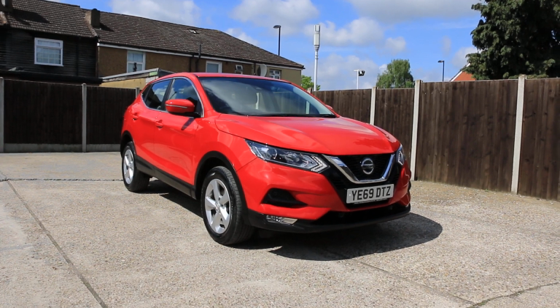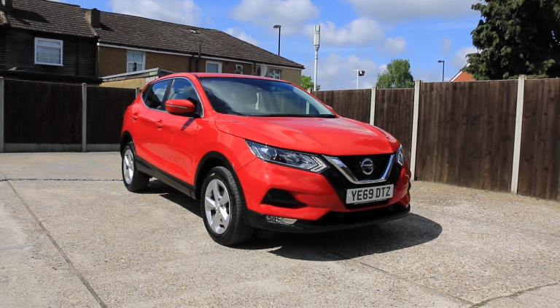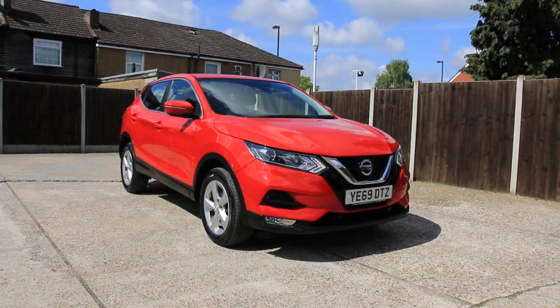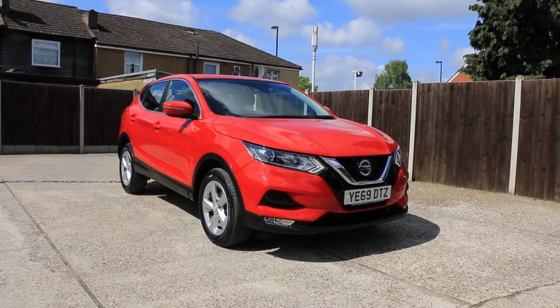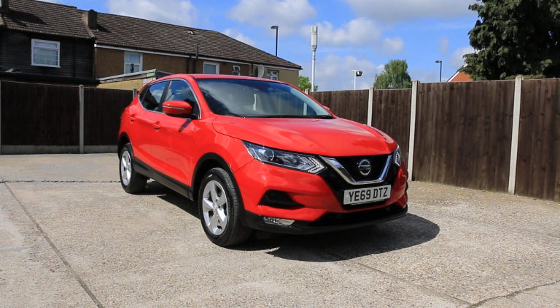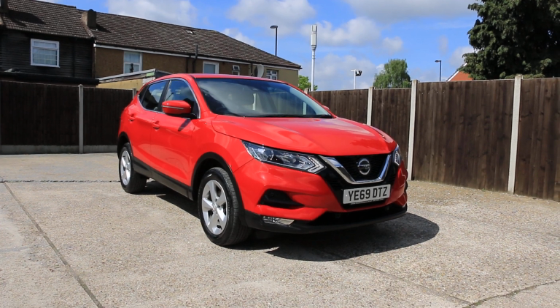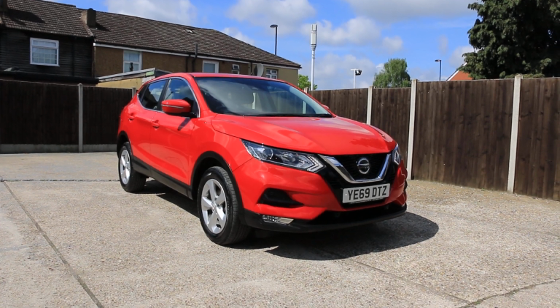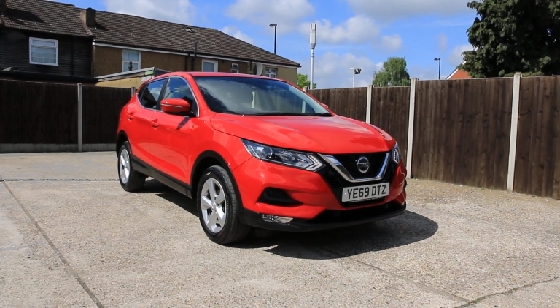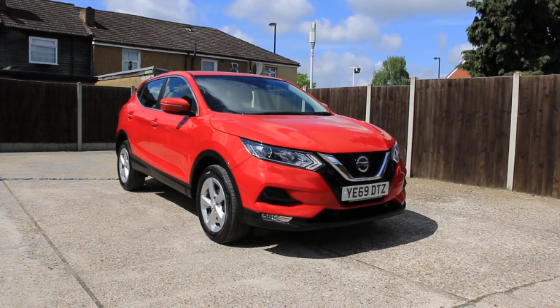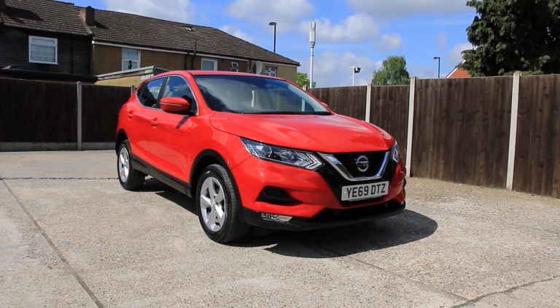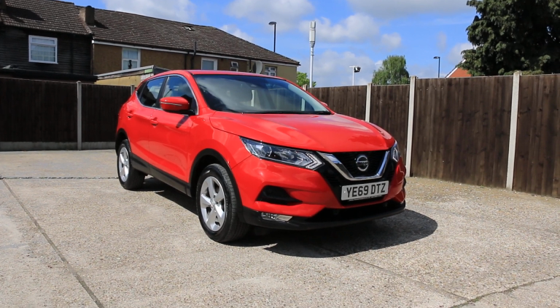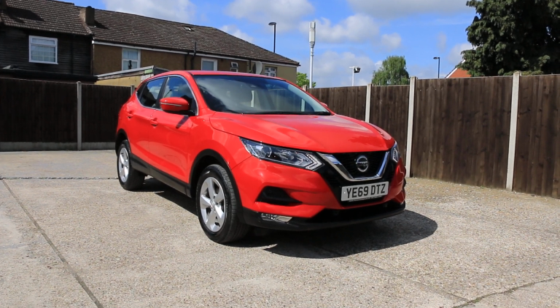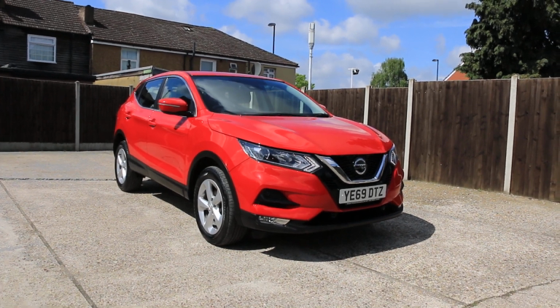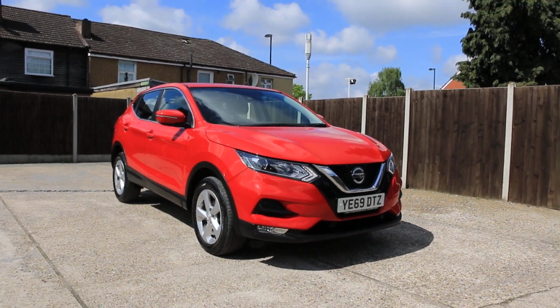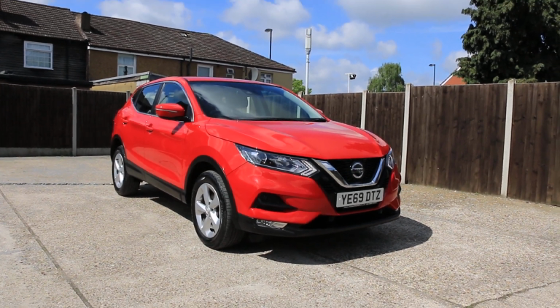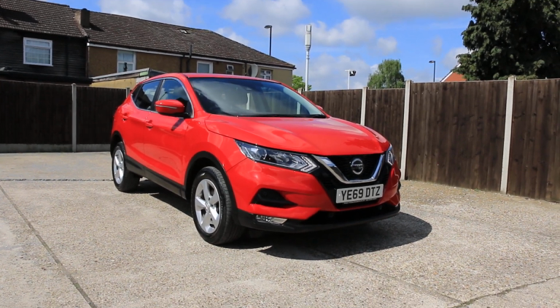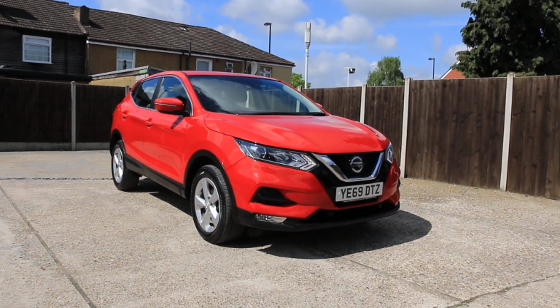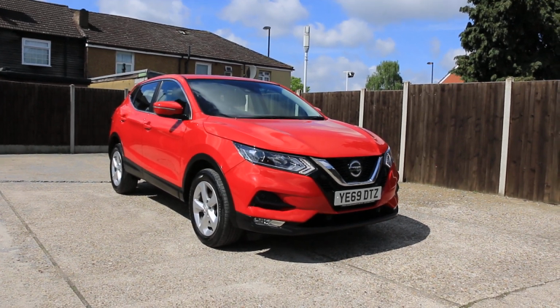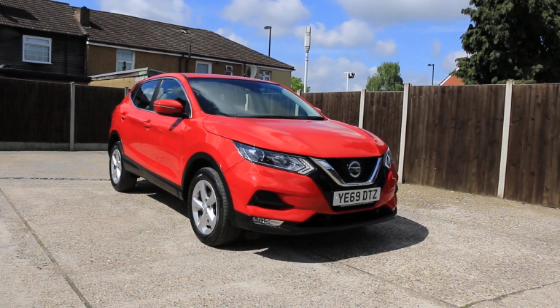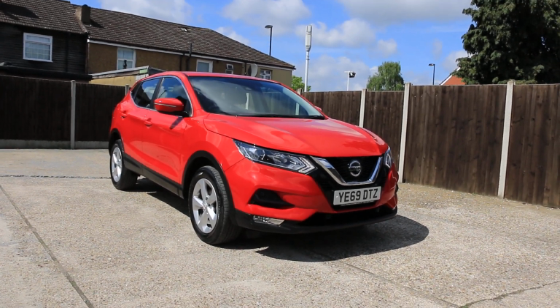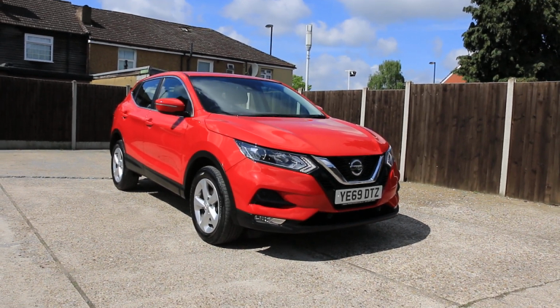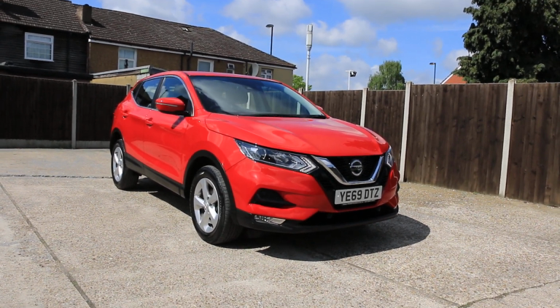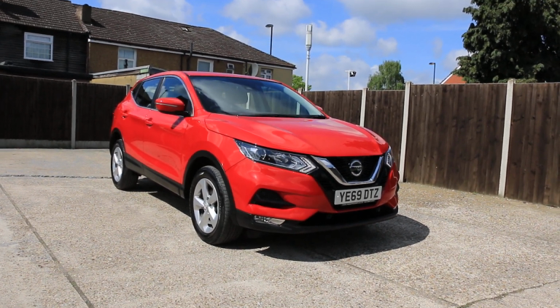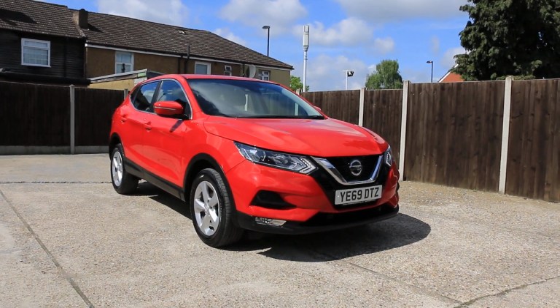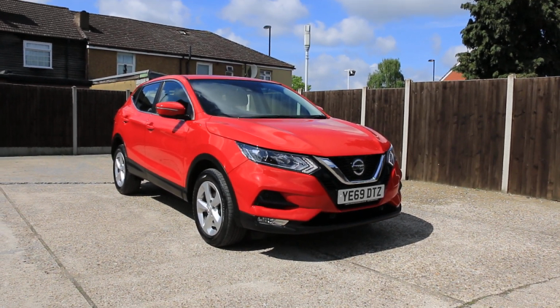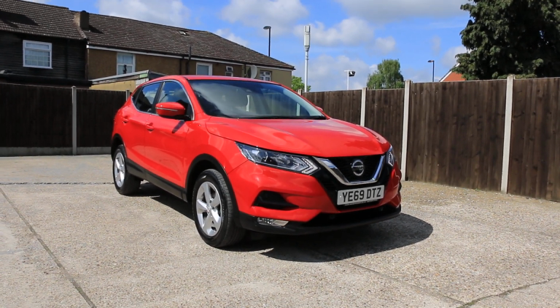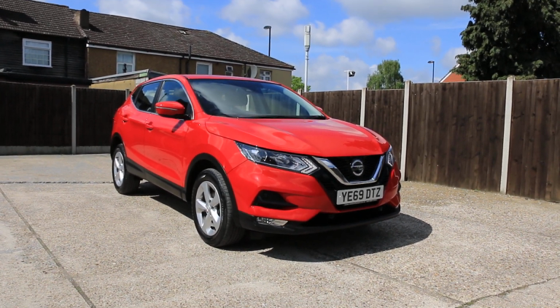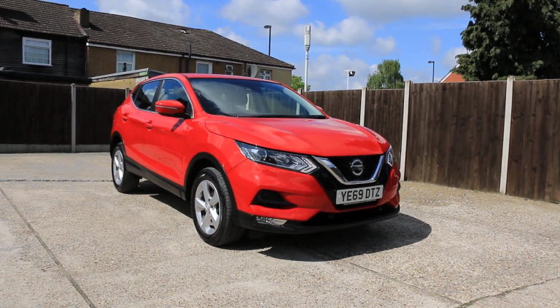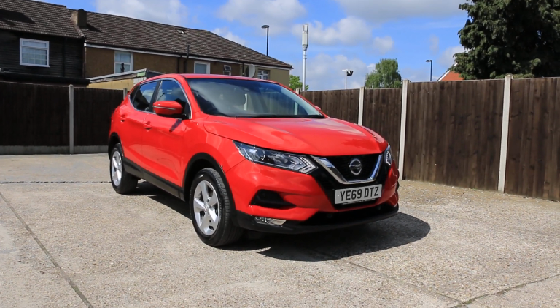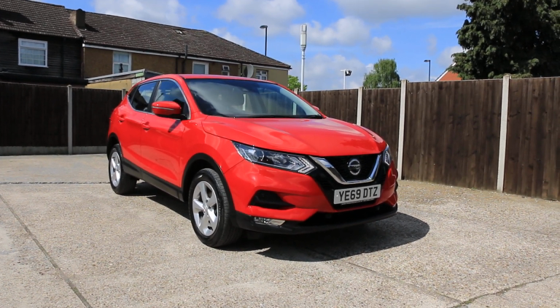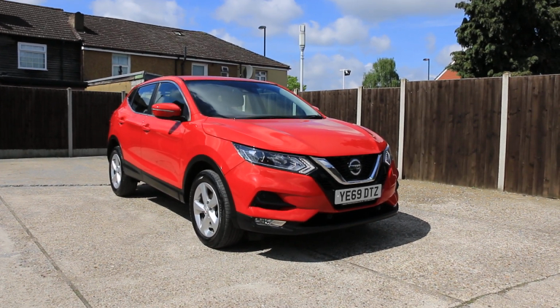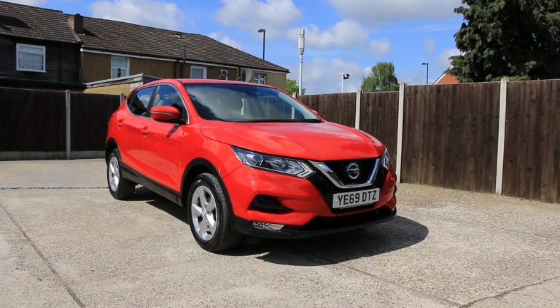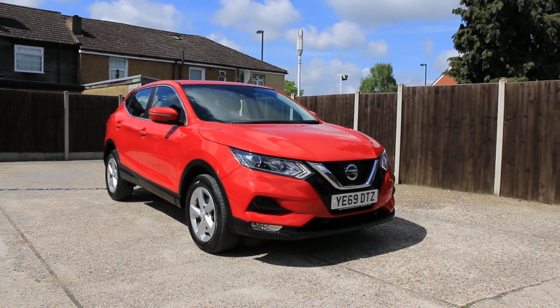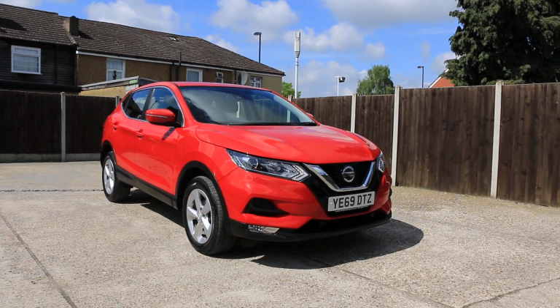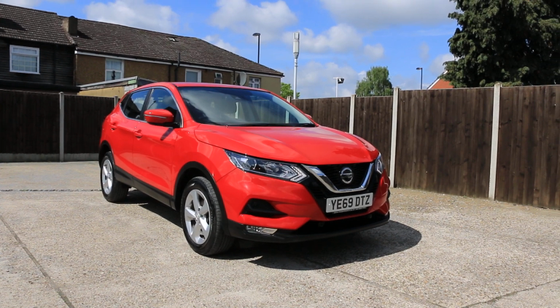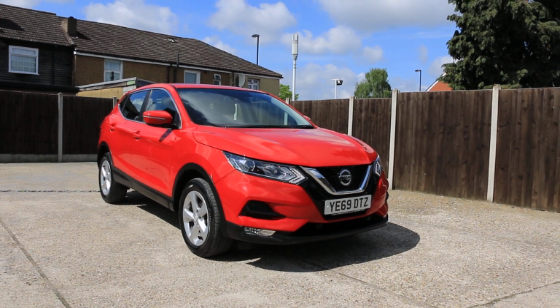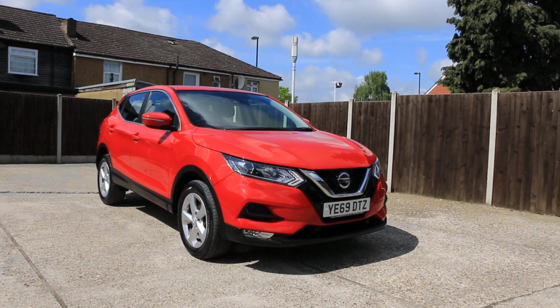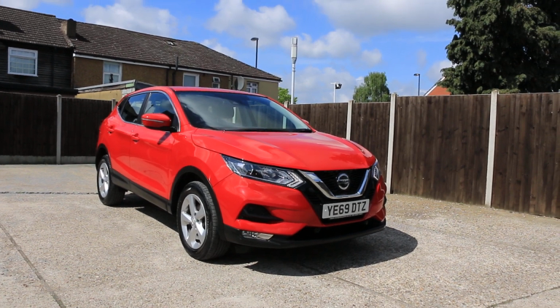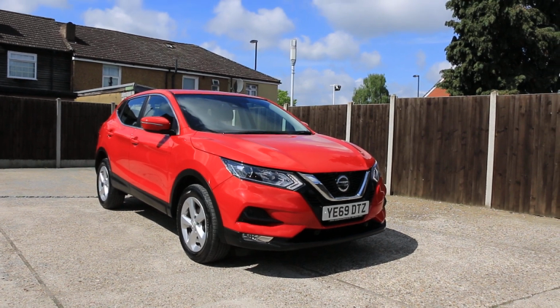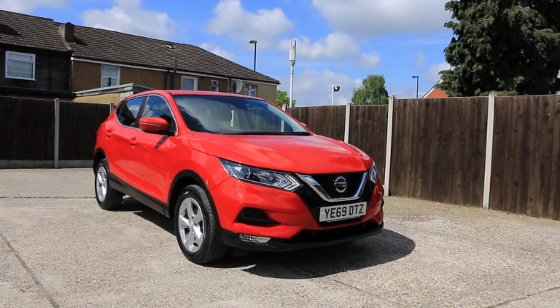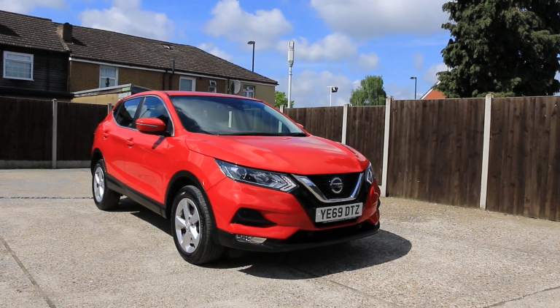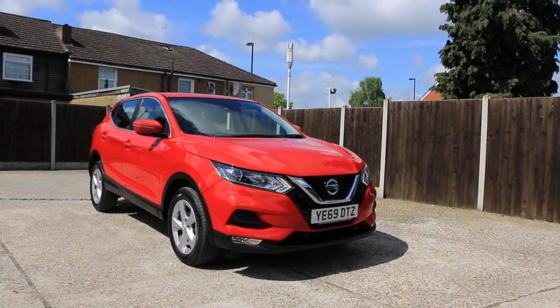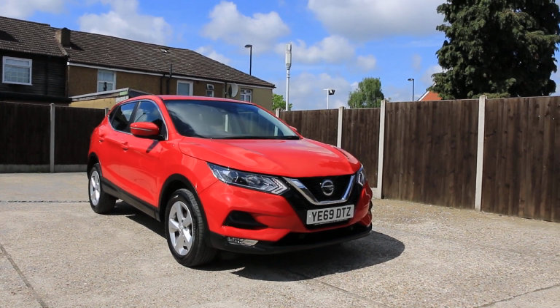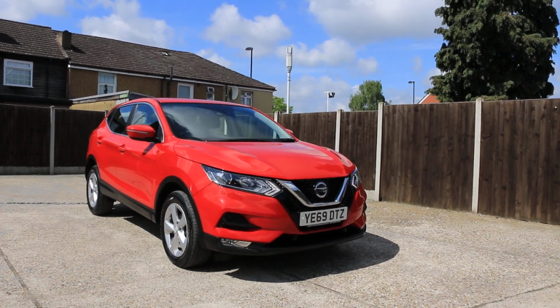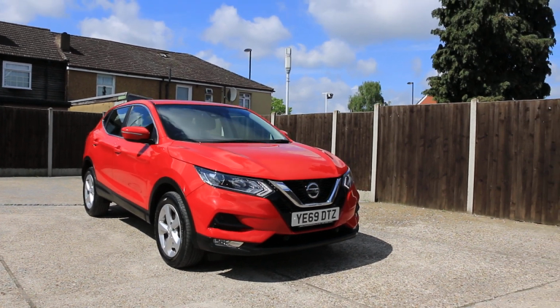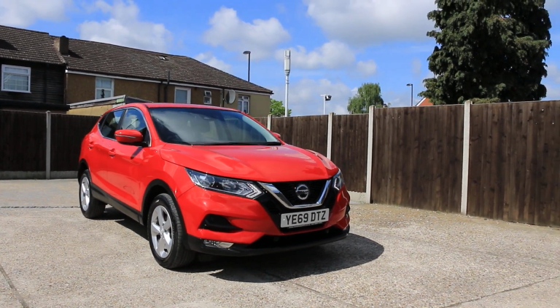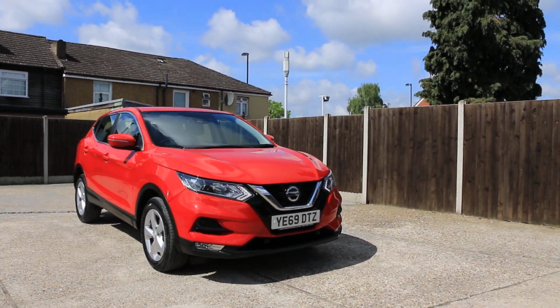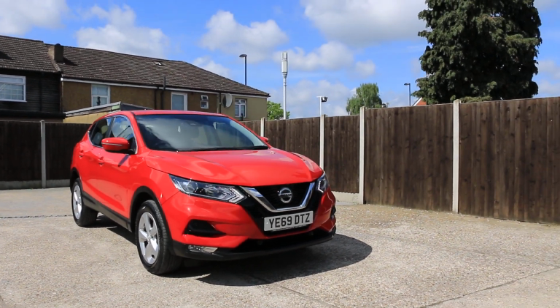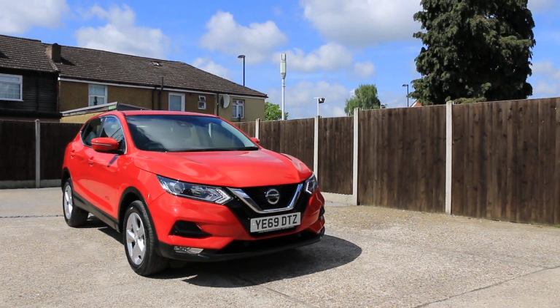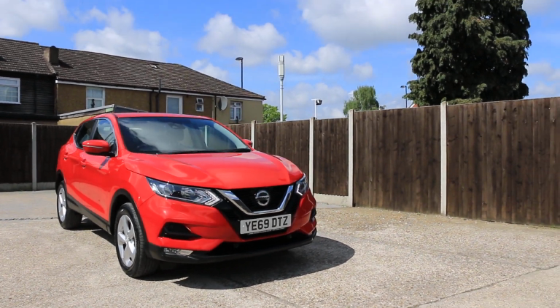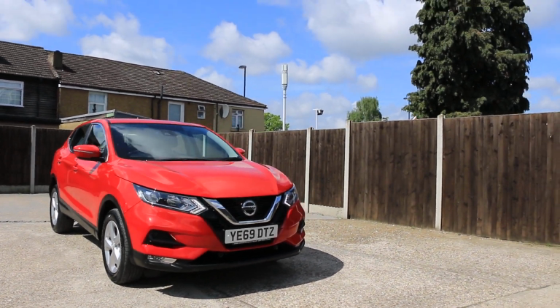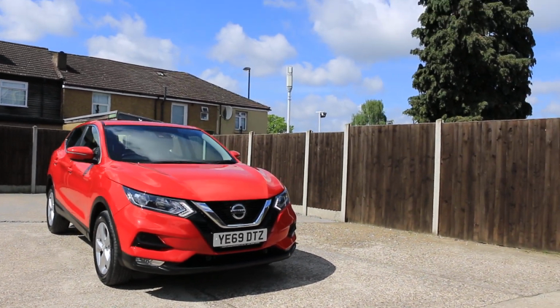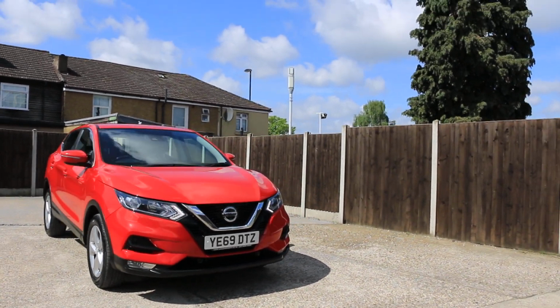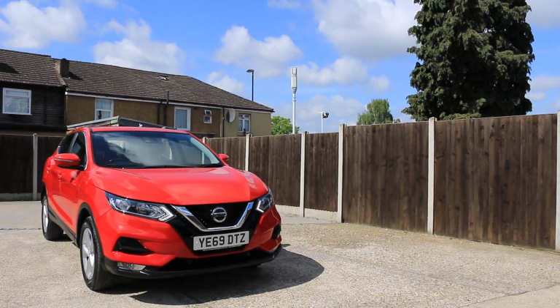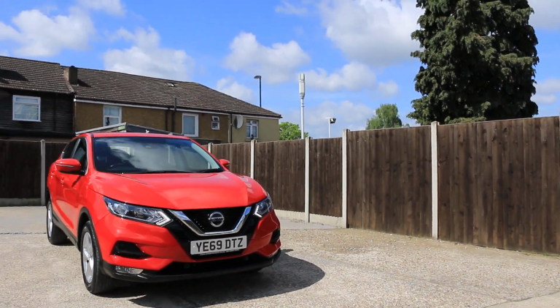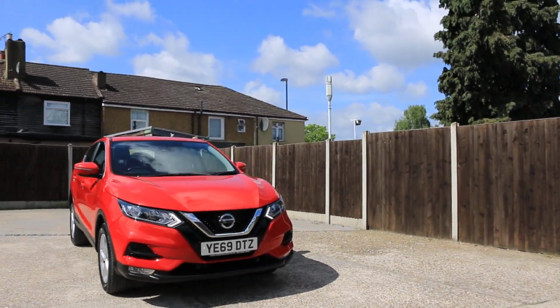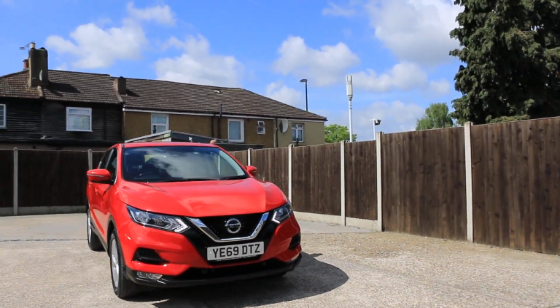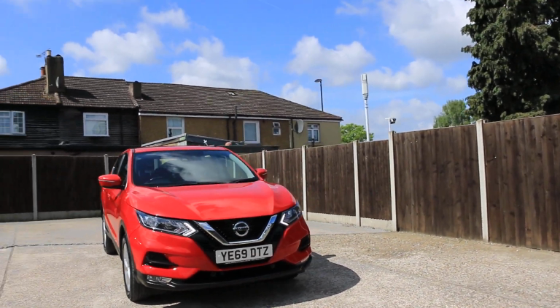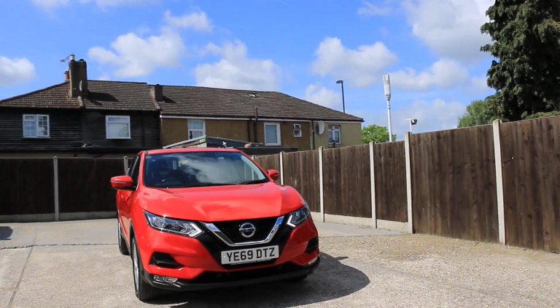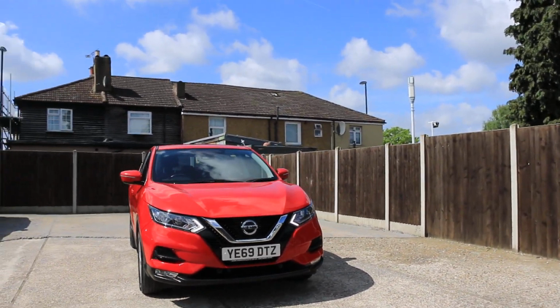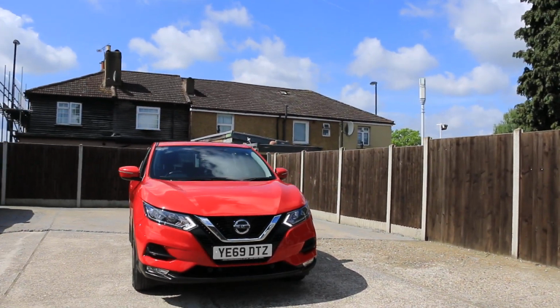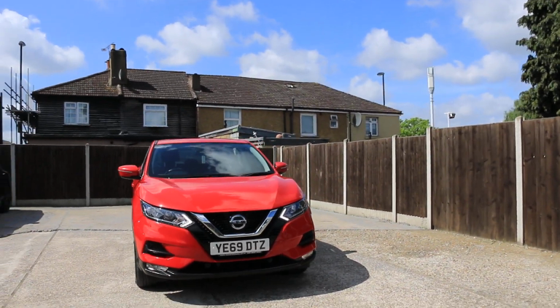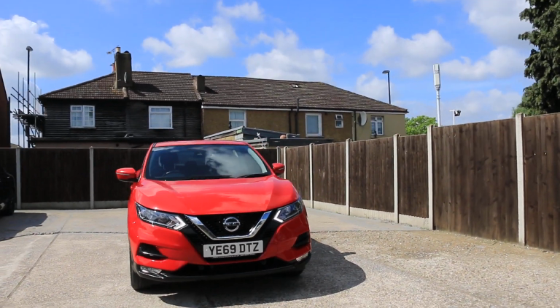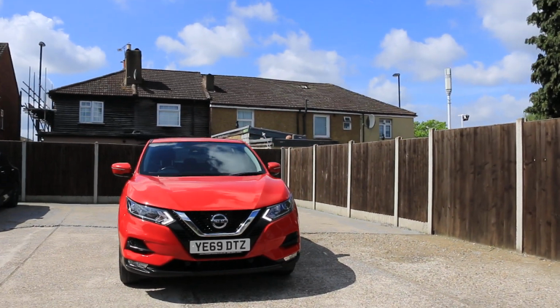Now available at McCarty Cars, Nissan Qashqai, 69 plate, 2019, red.